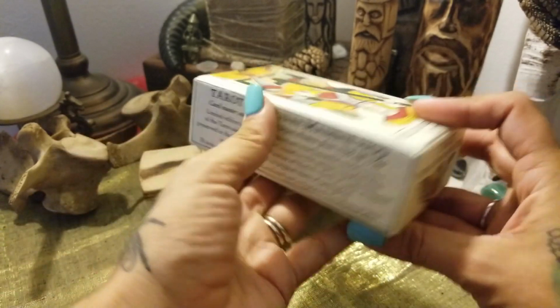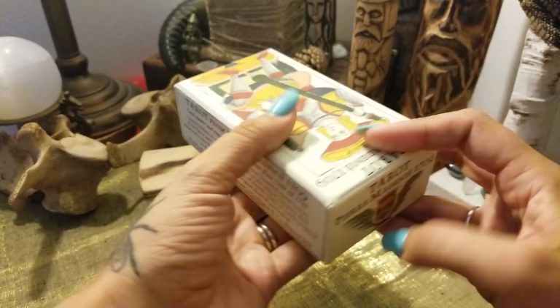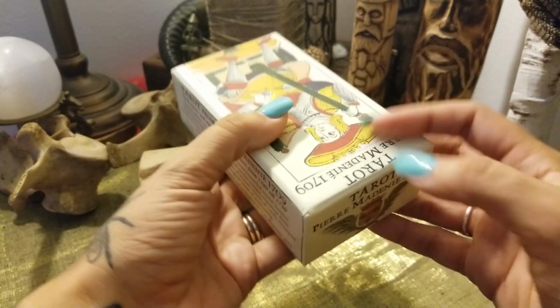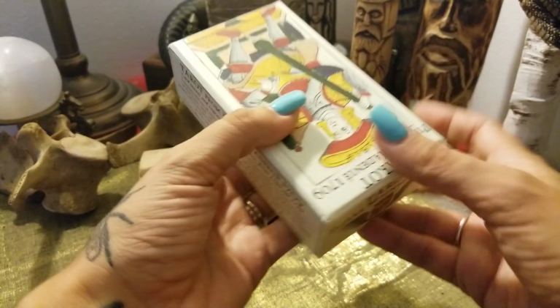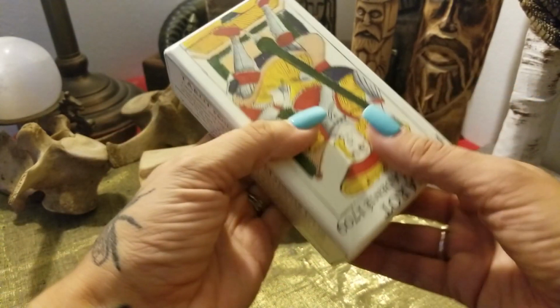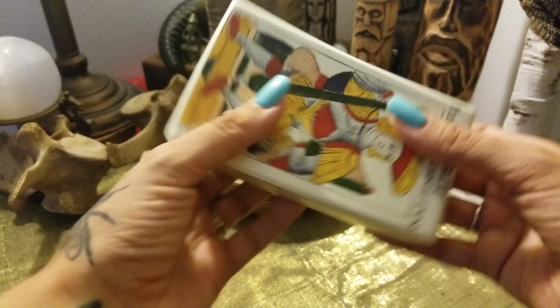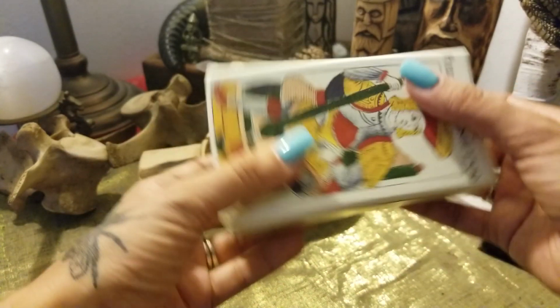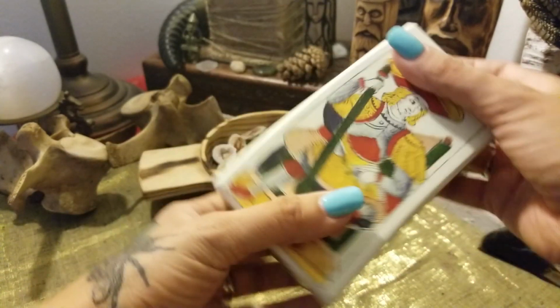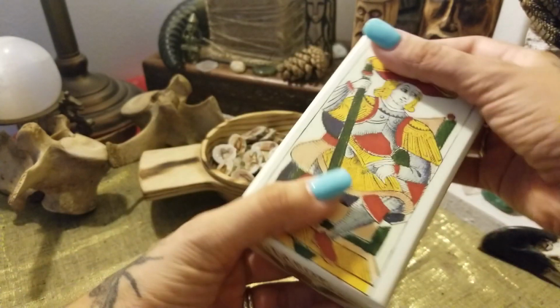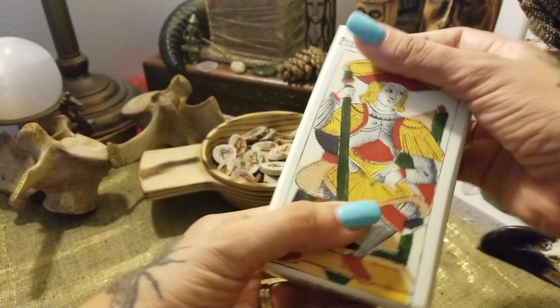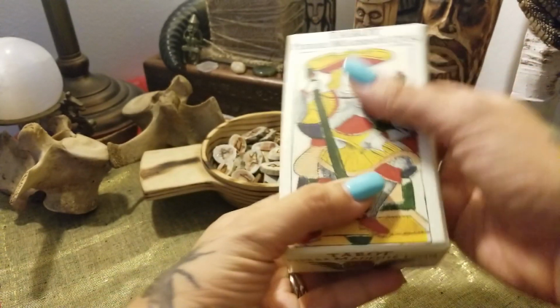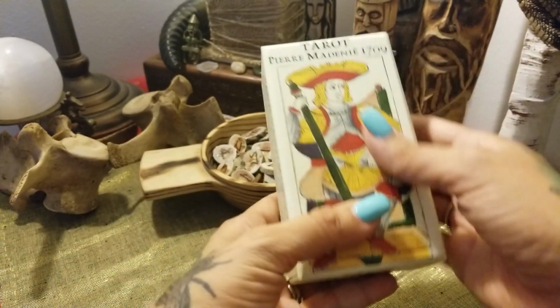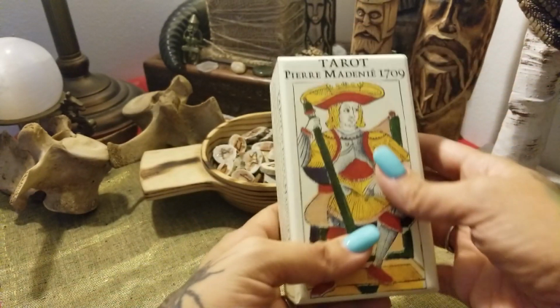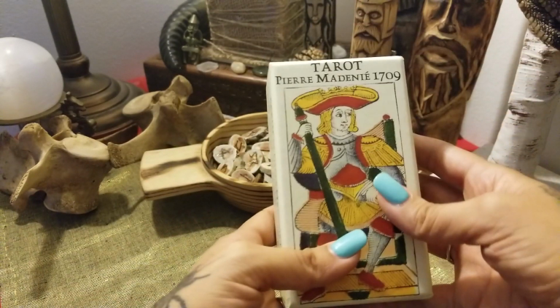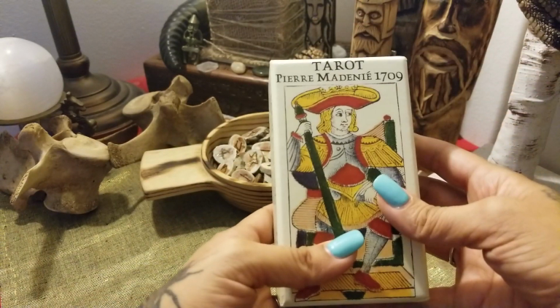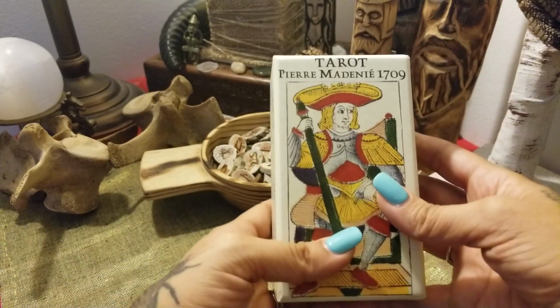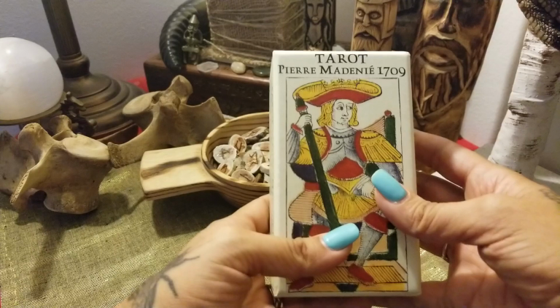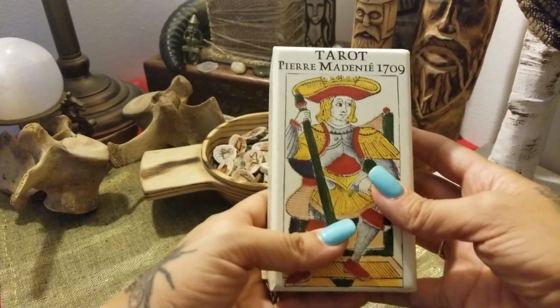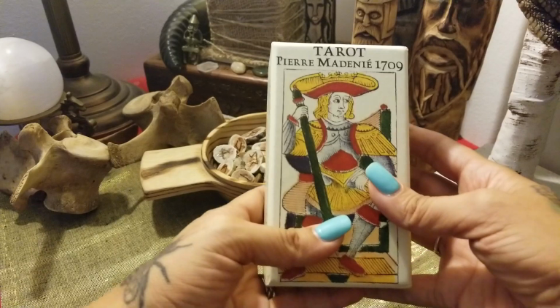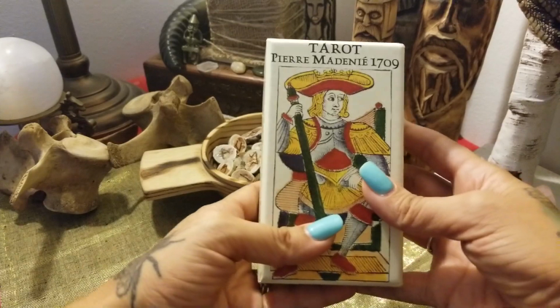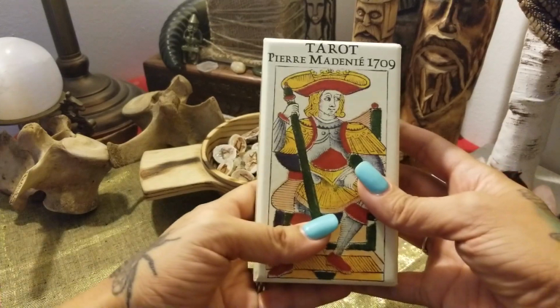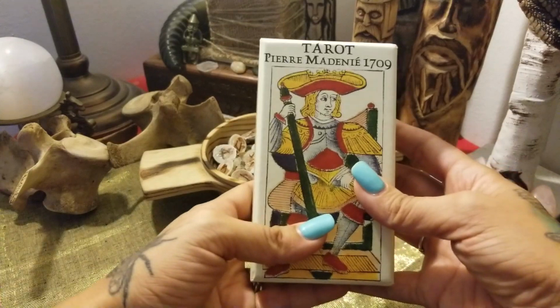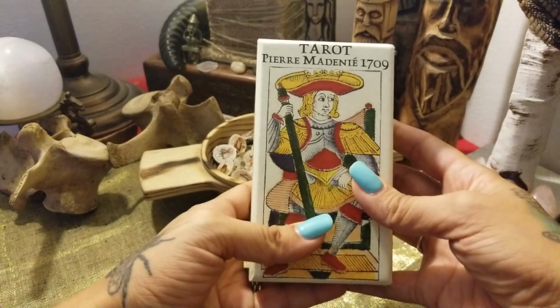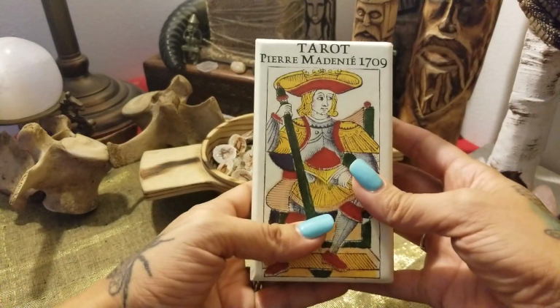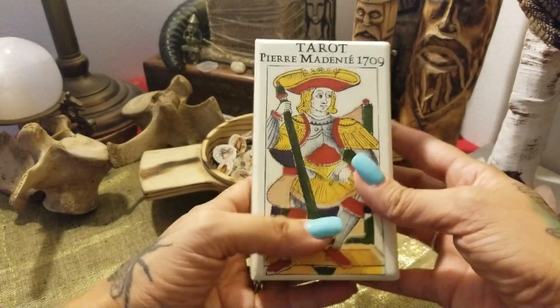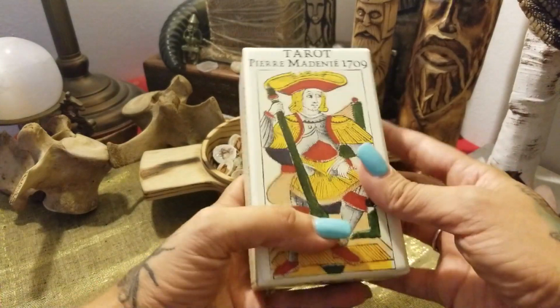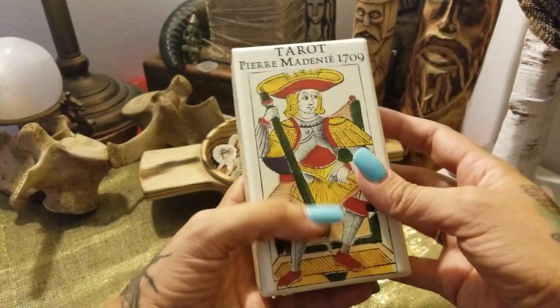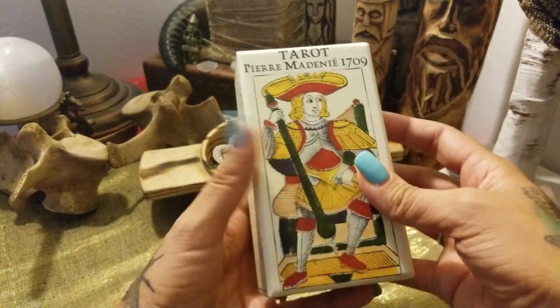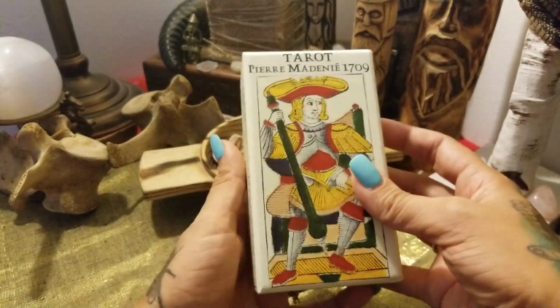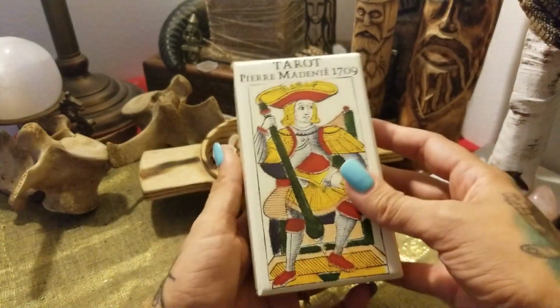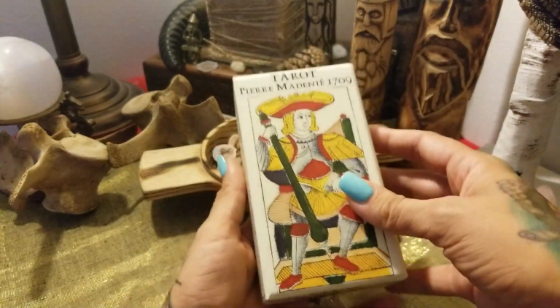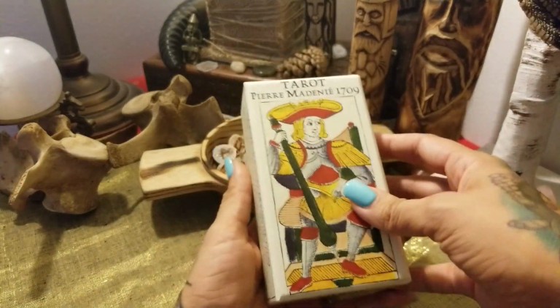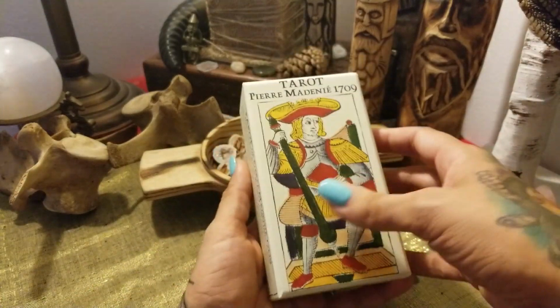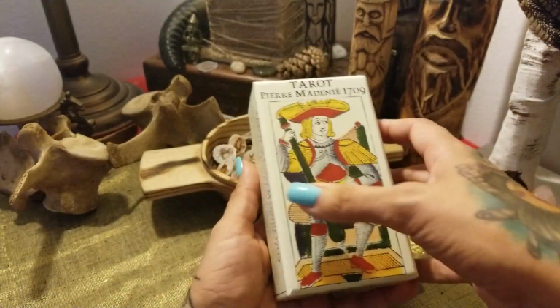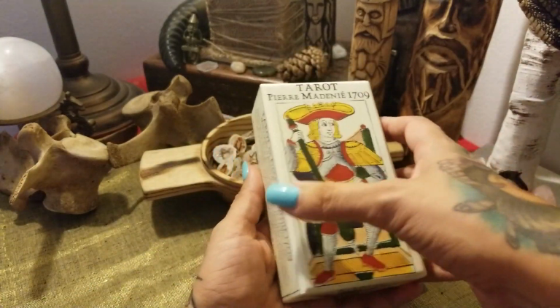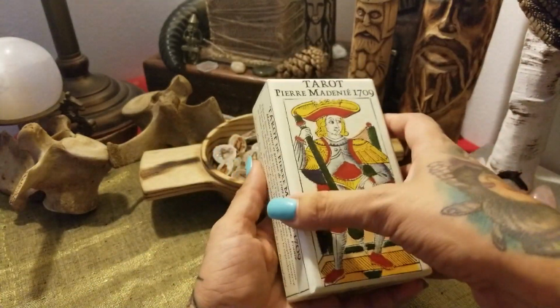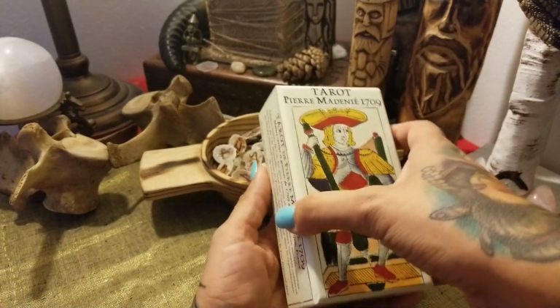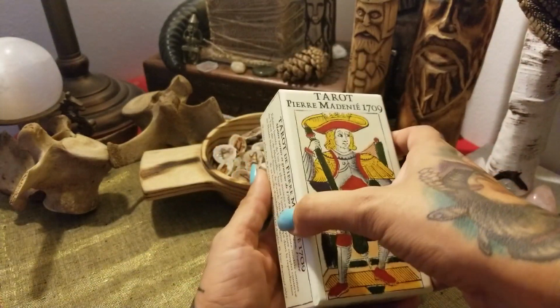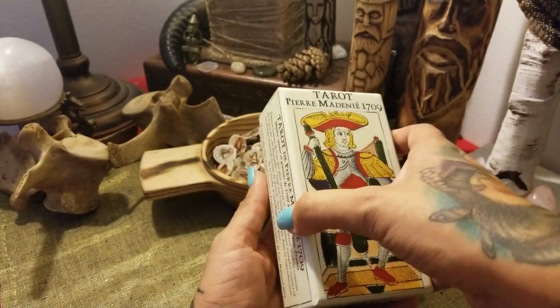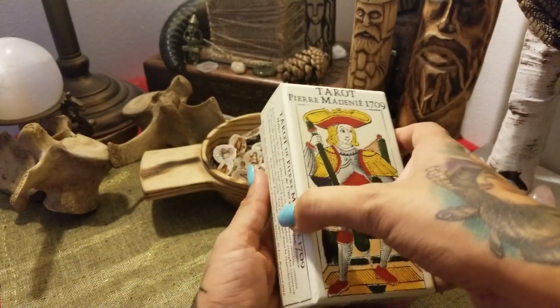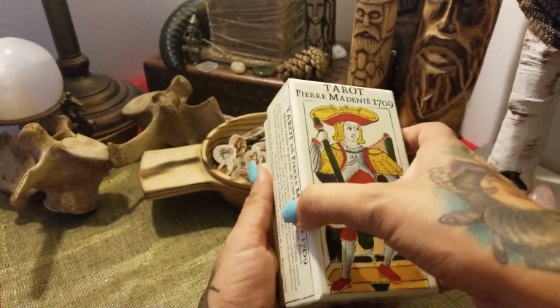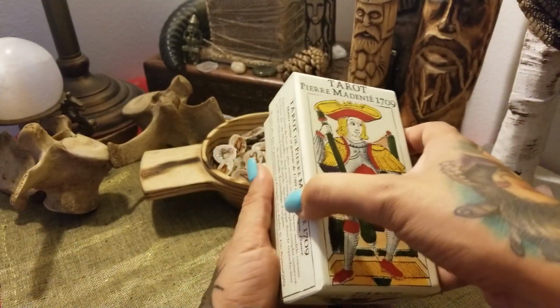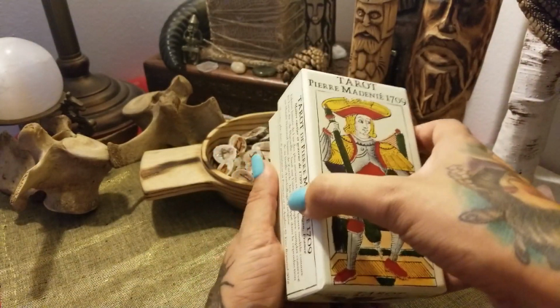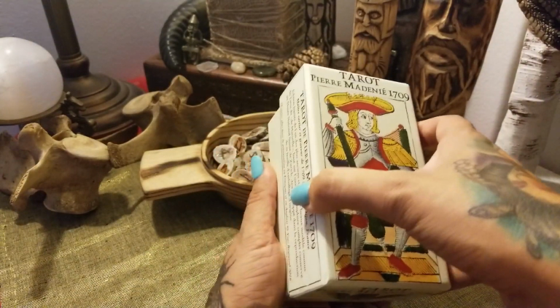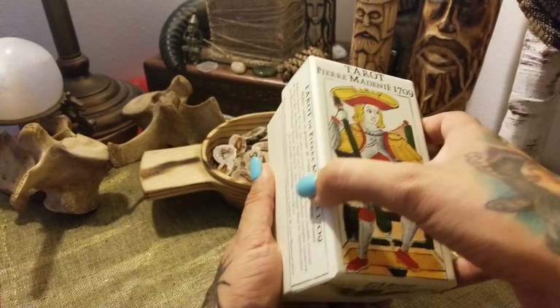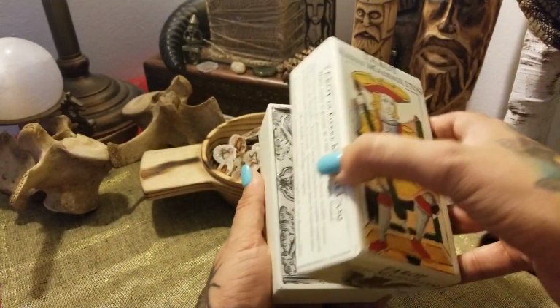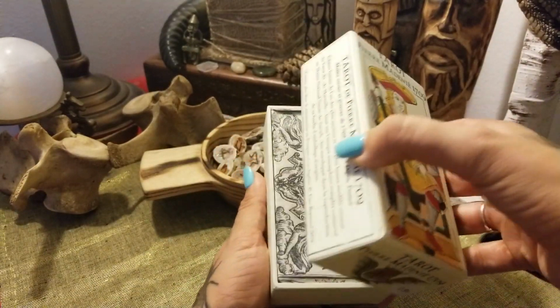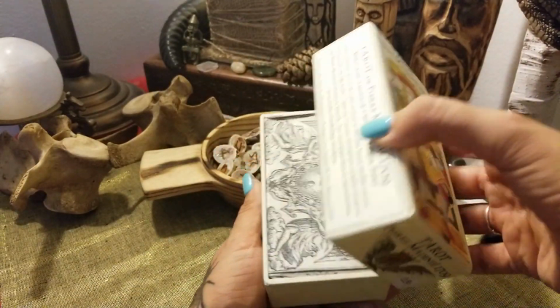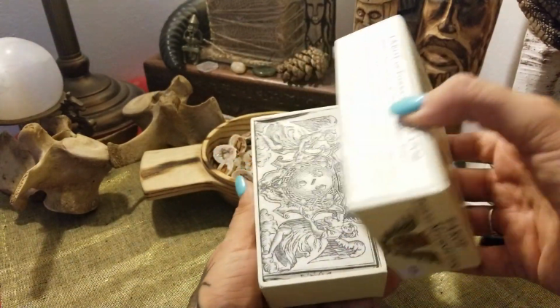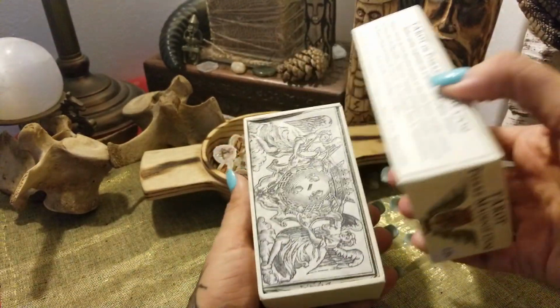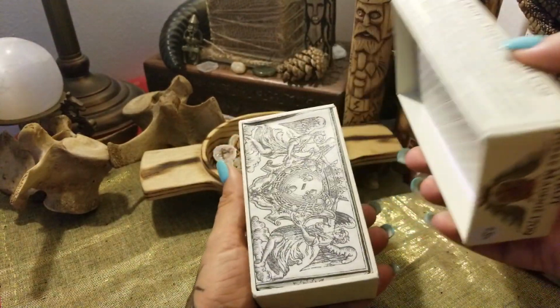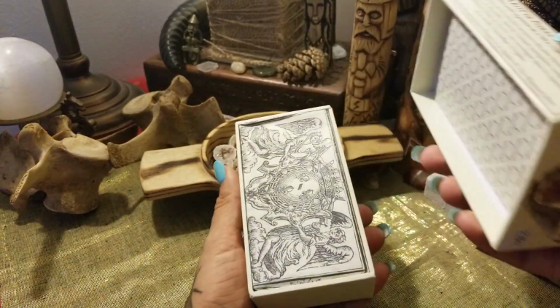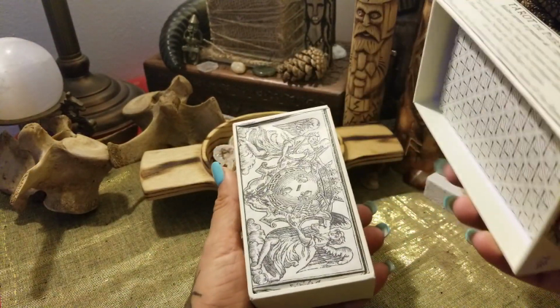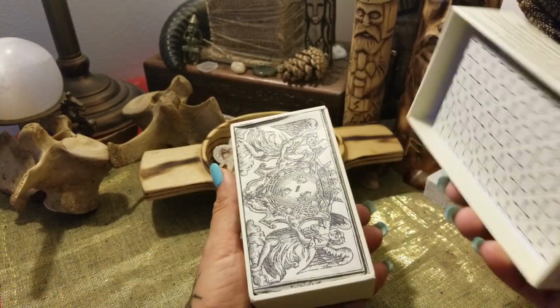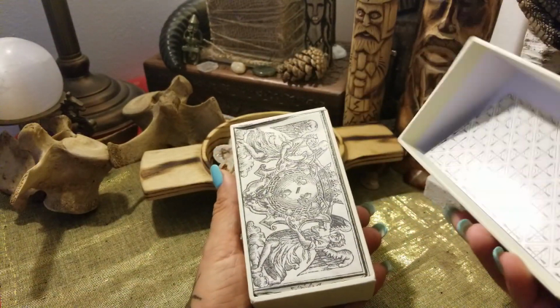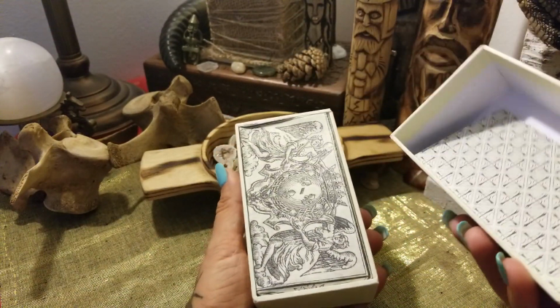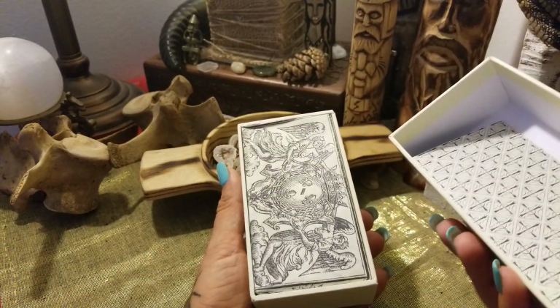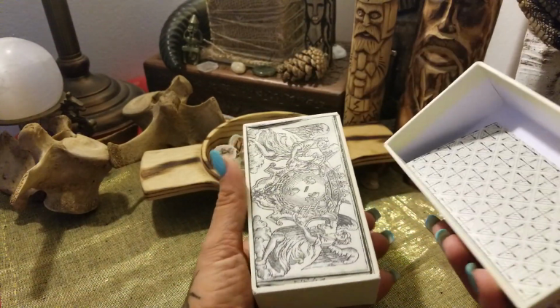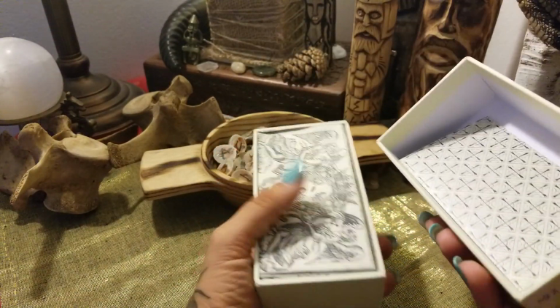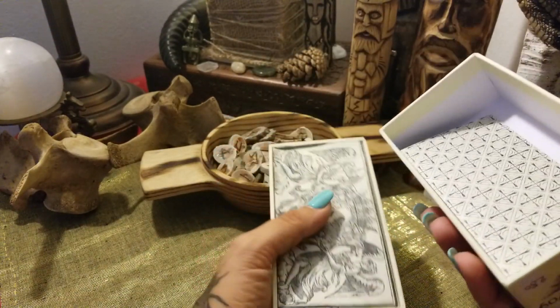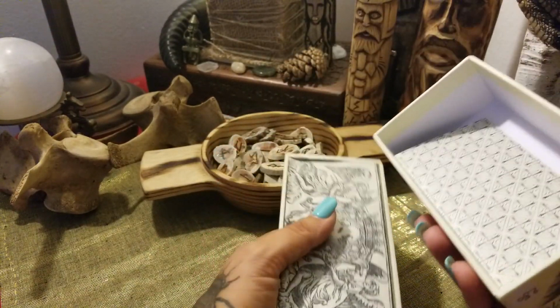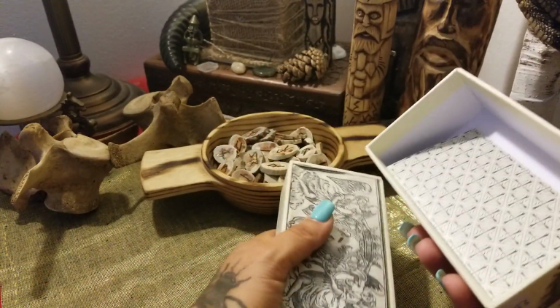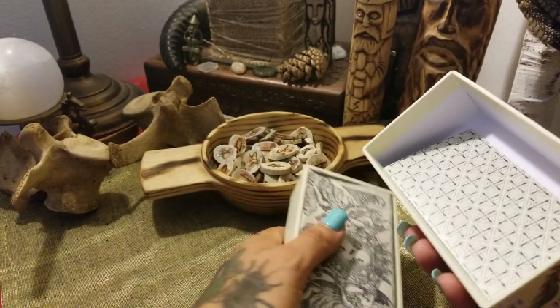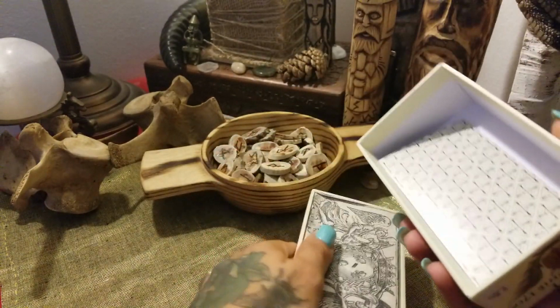So let's have a look at this beautiful deck. This is a Type 2 titled Marseille. The first thing you notice when you open it up...